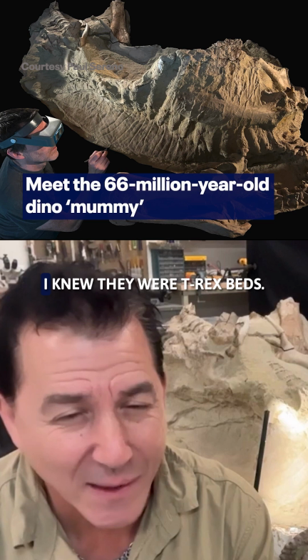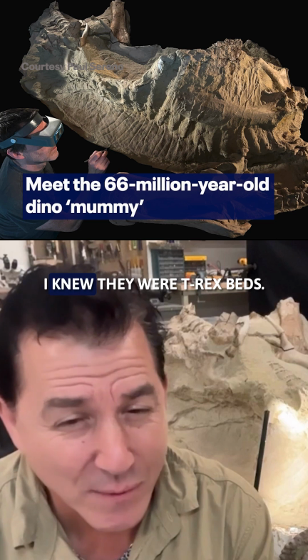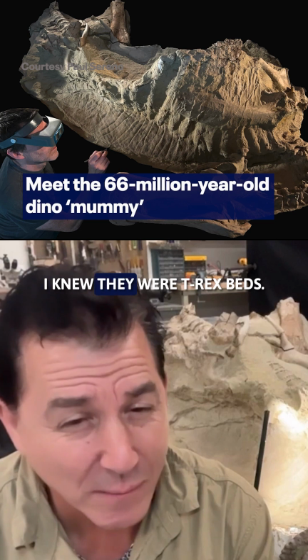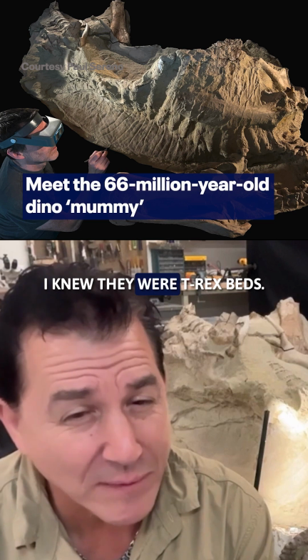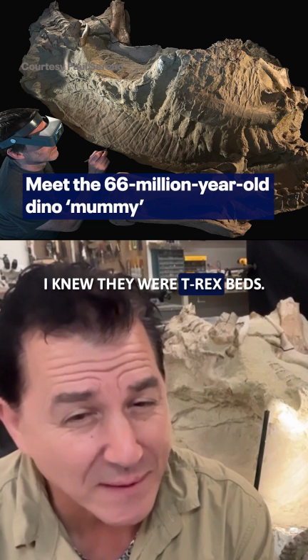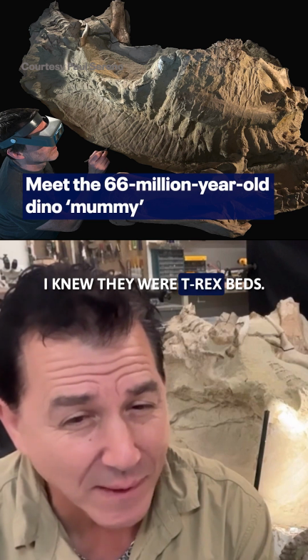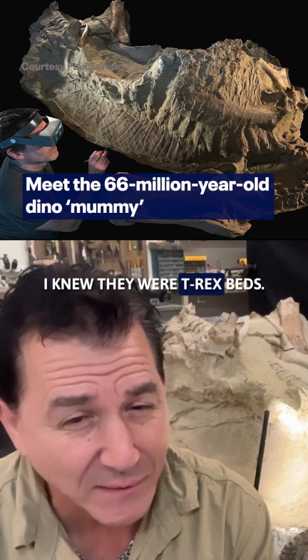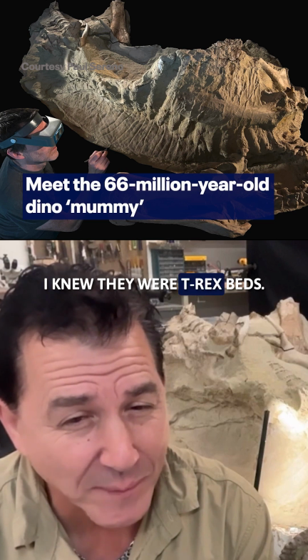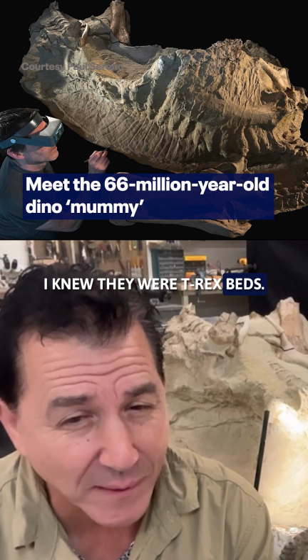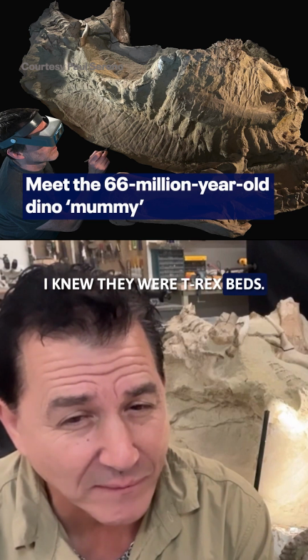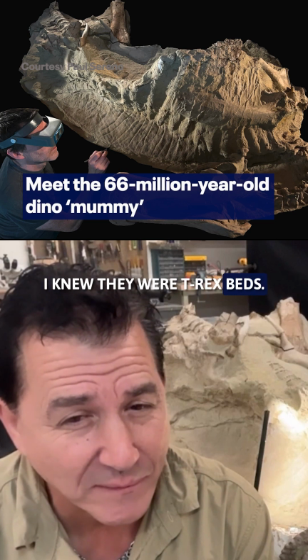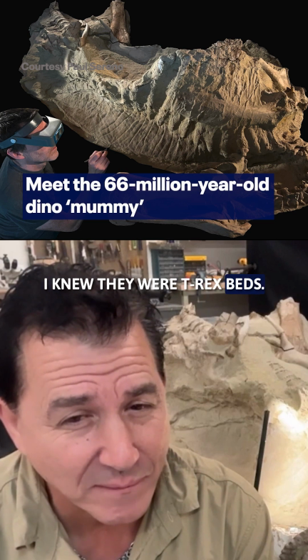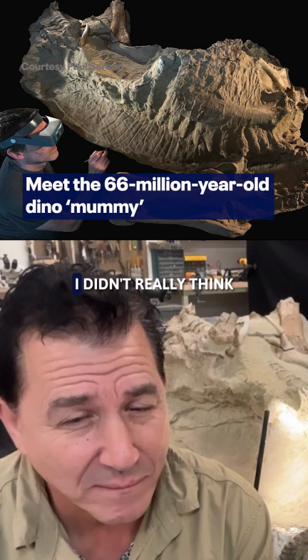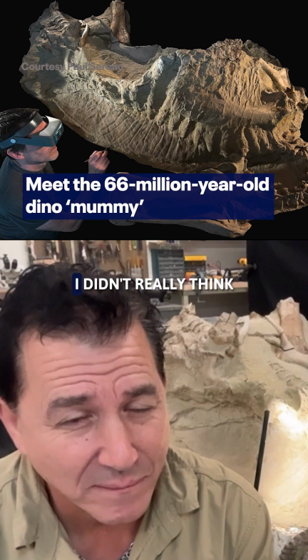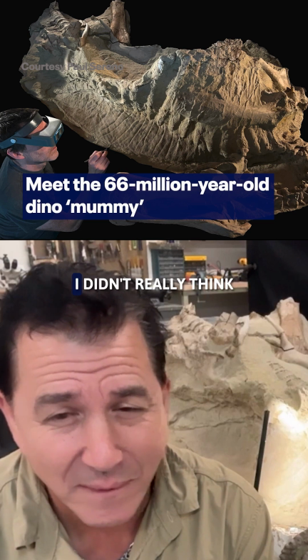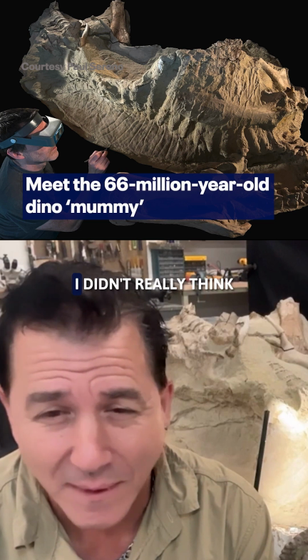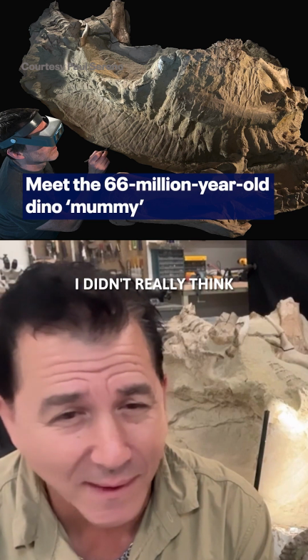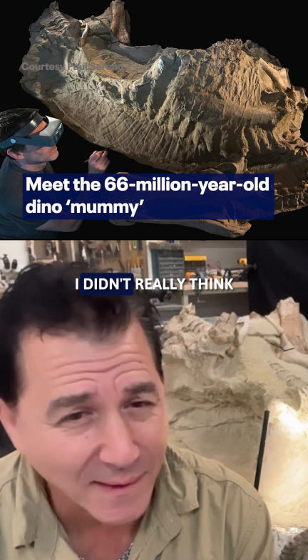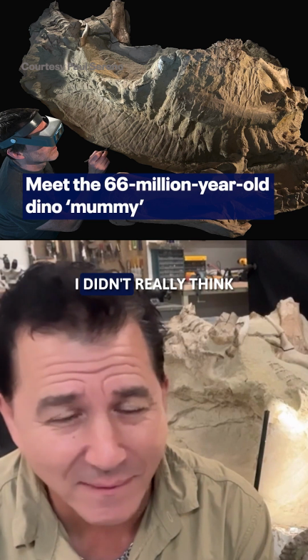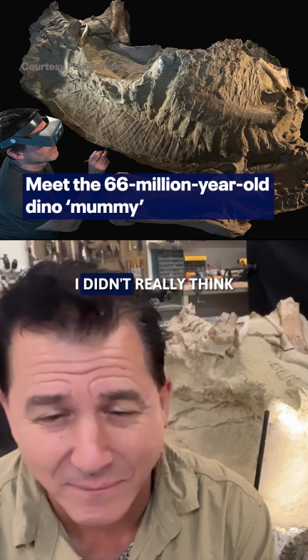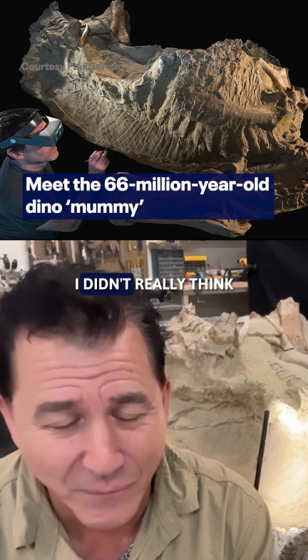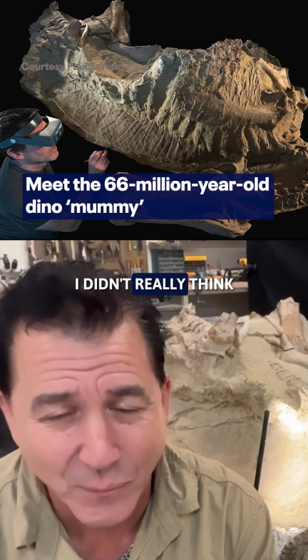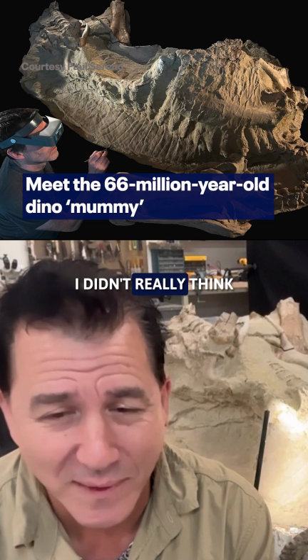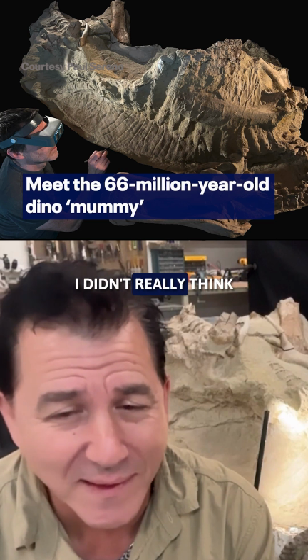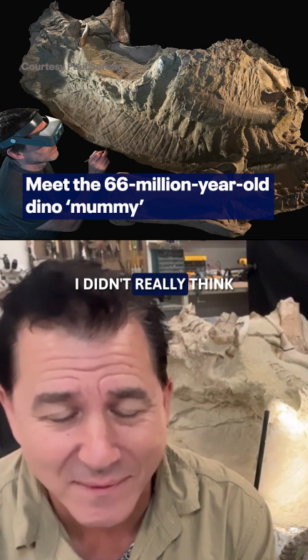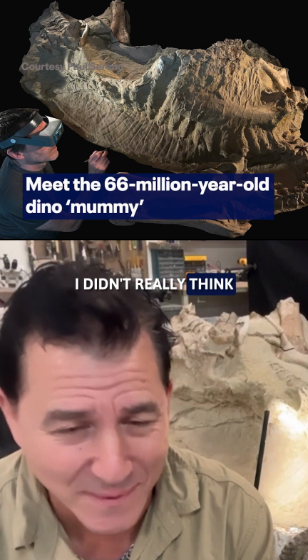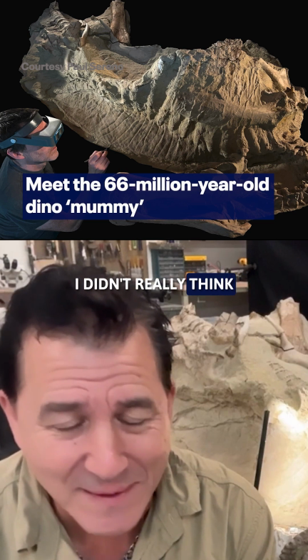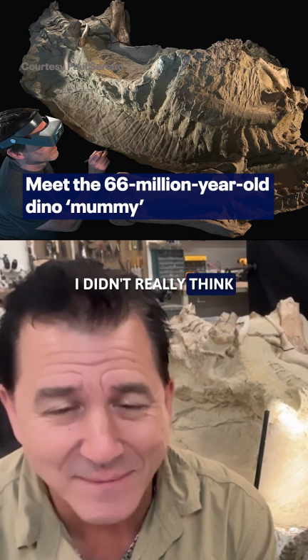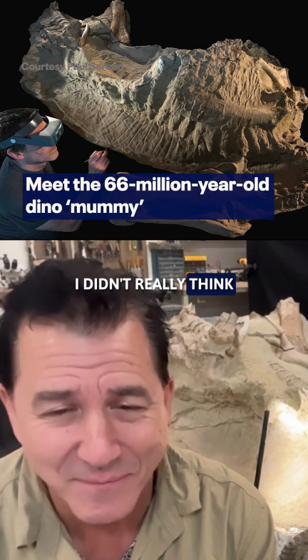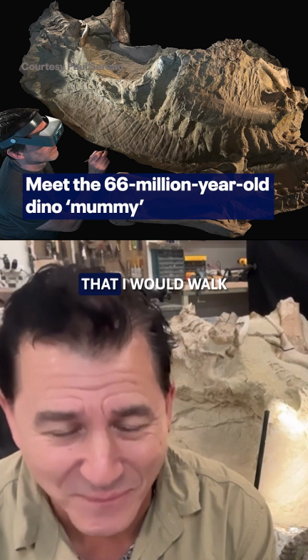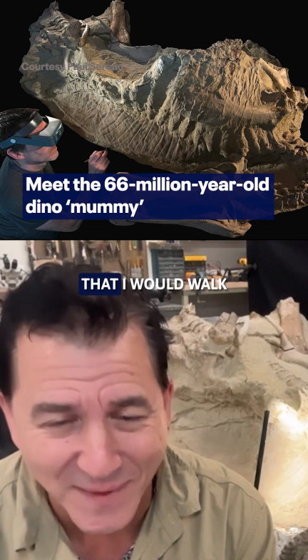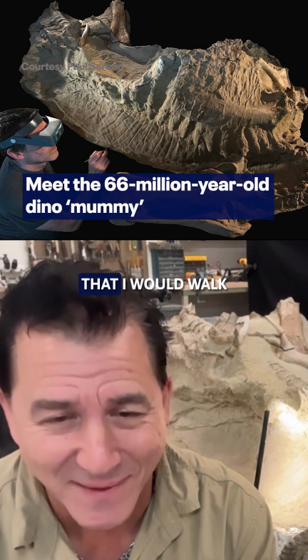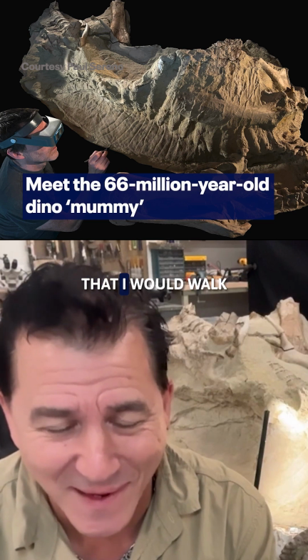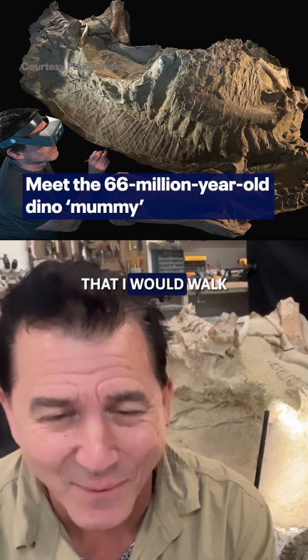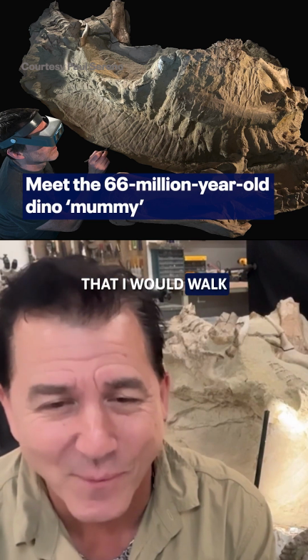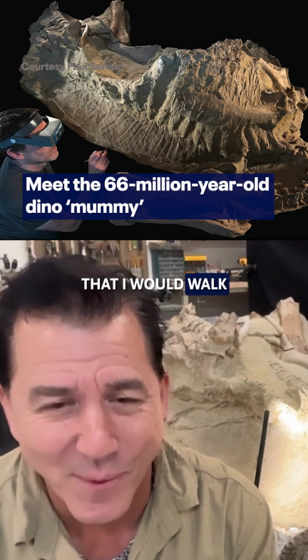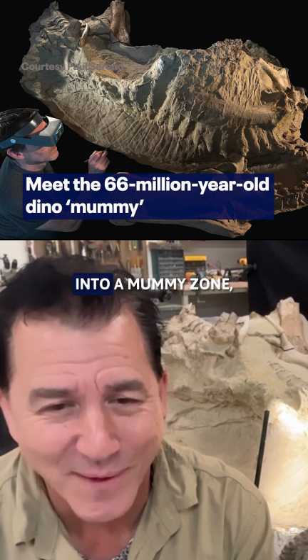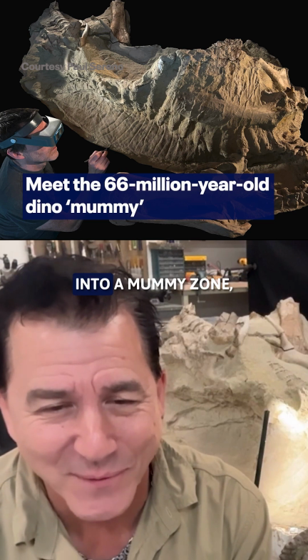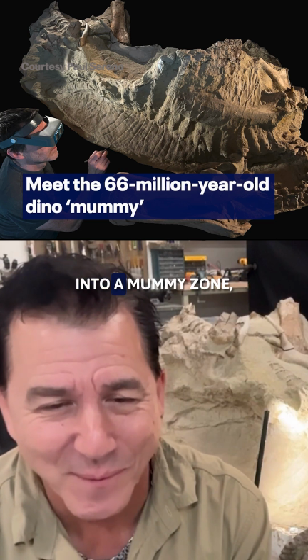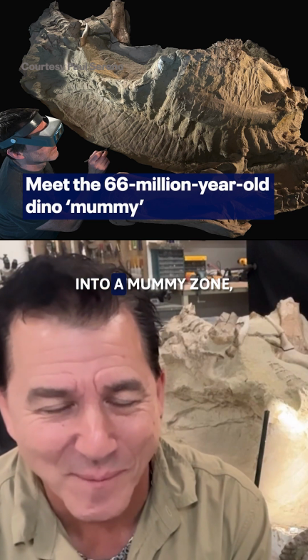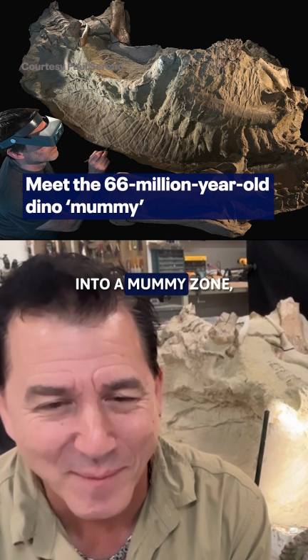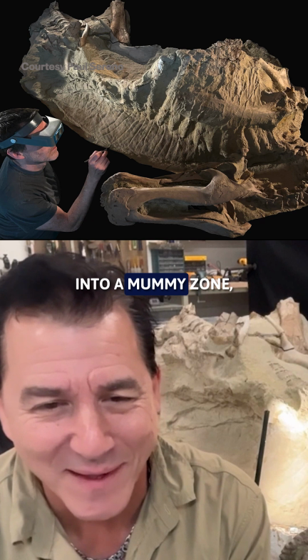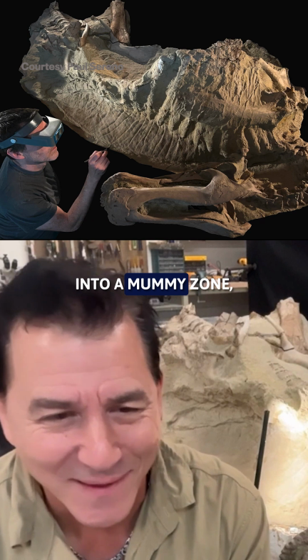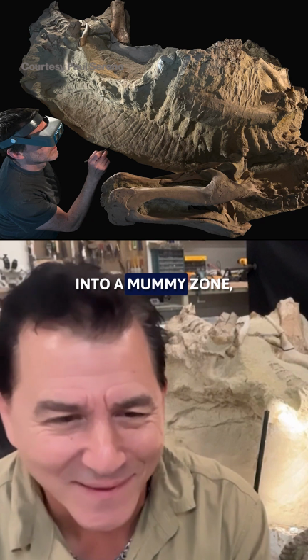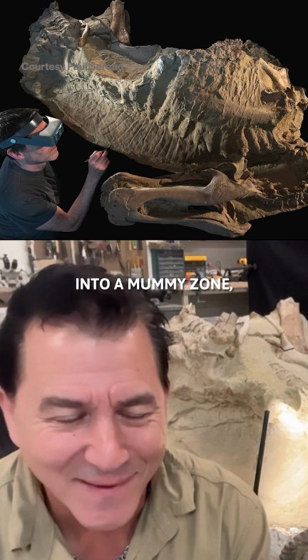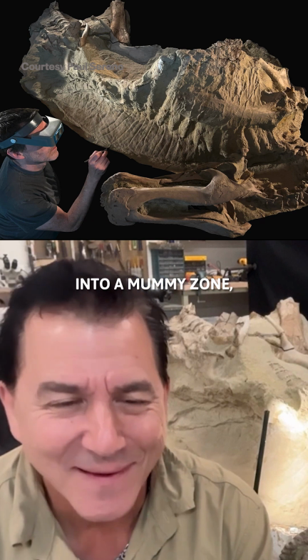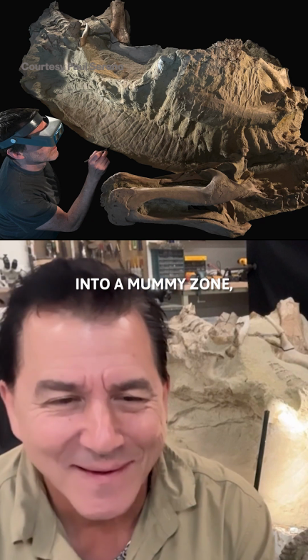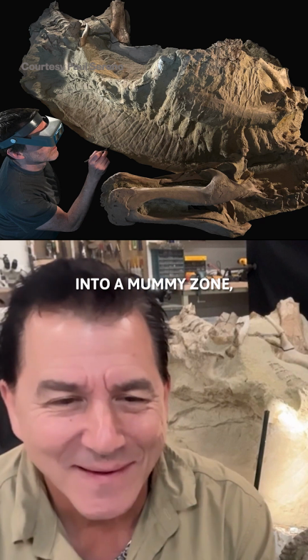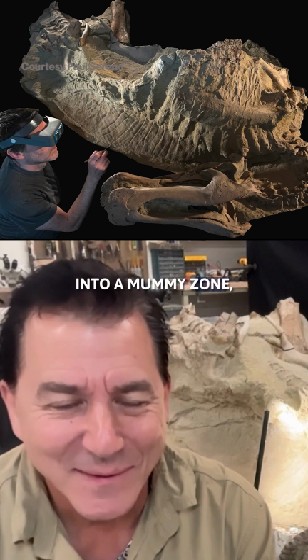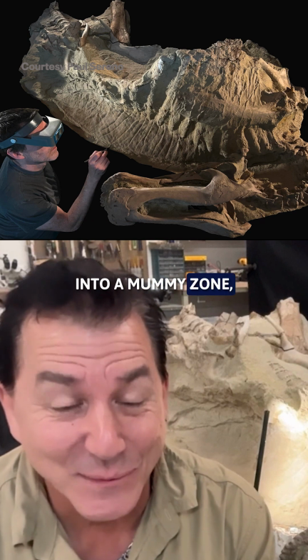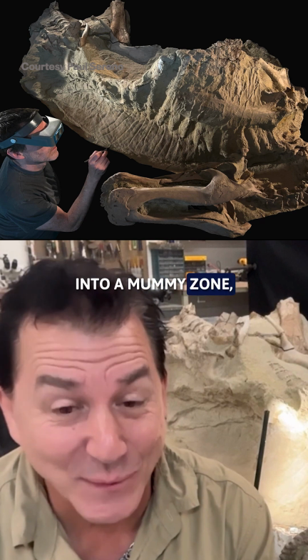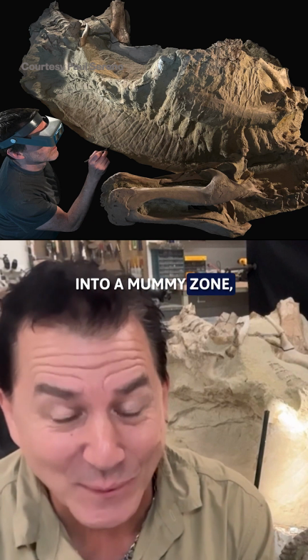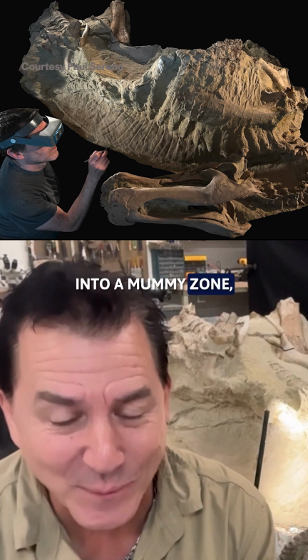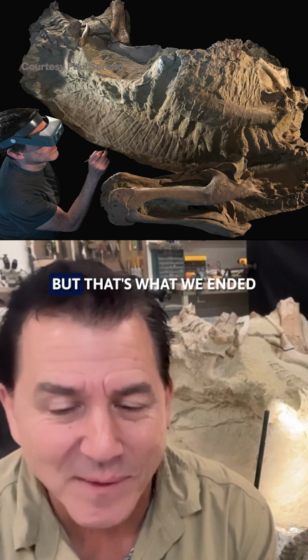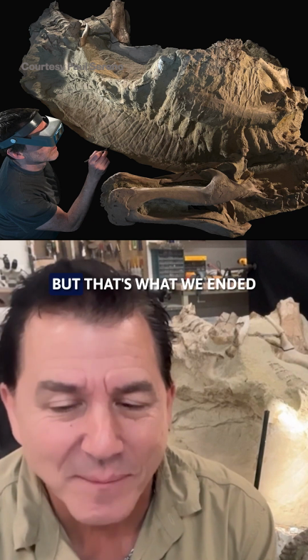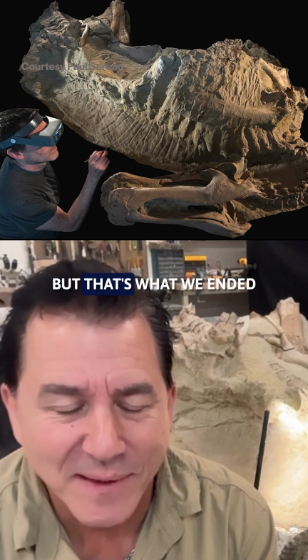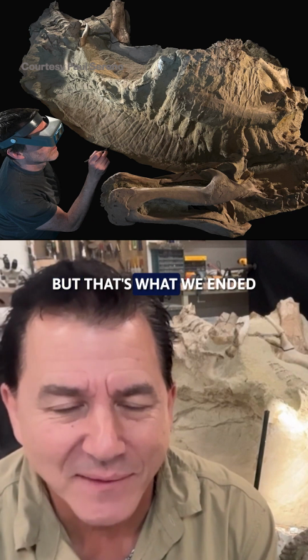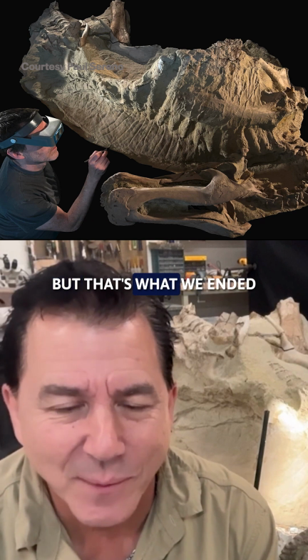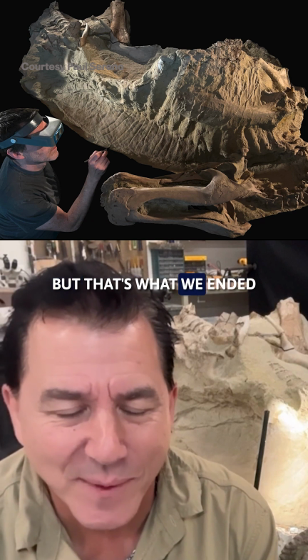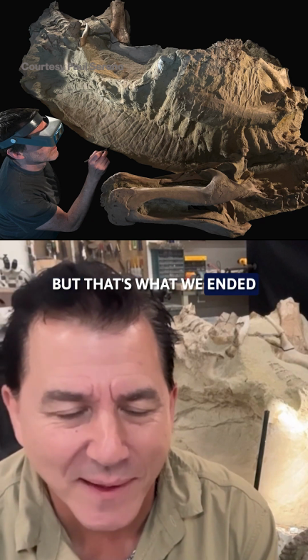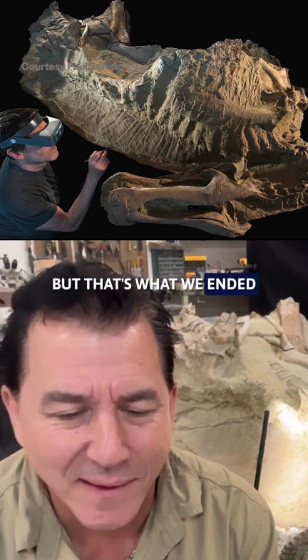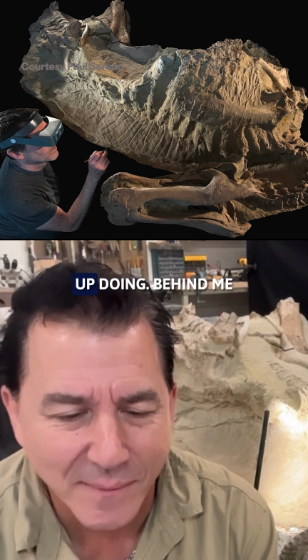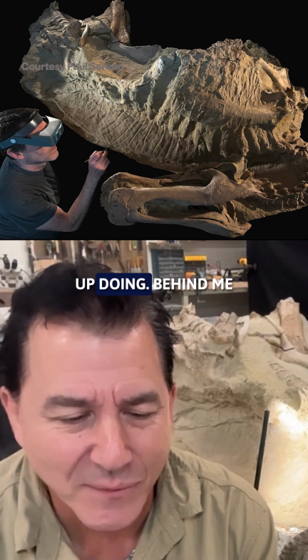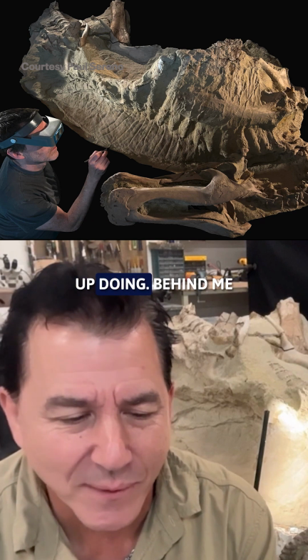I knew they were T-Rex beds. I didn't really think that I would walk into a mummy zone, but that's what we ended up doing.